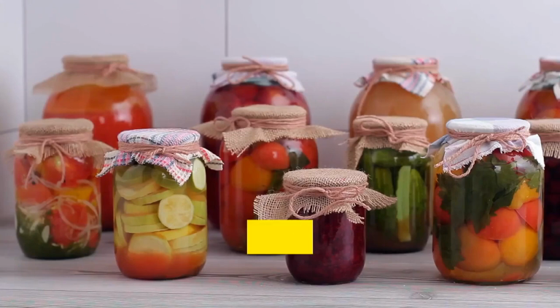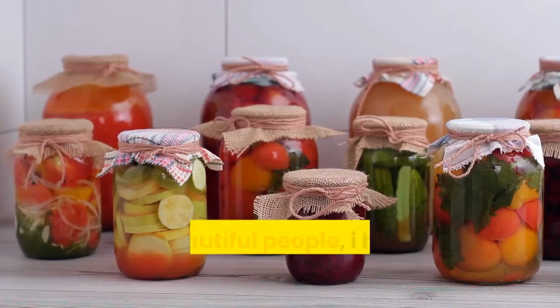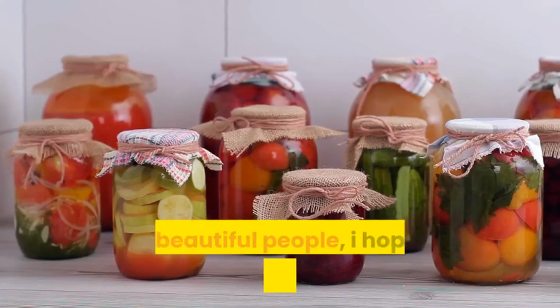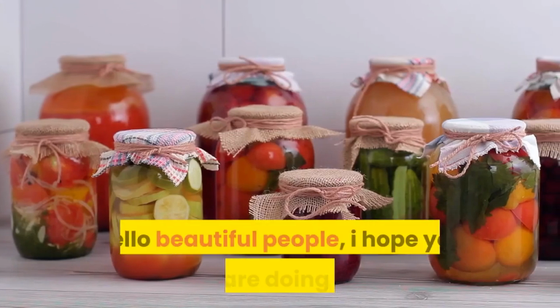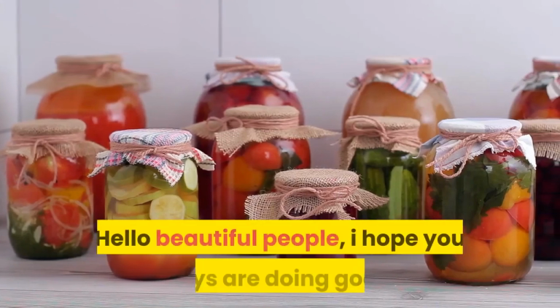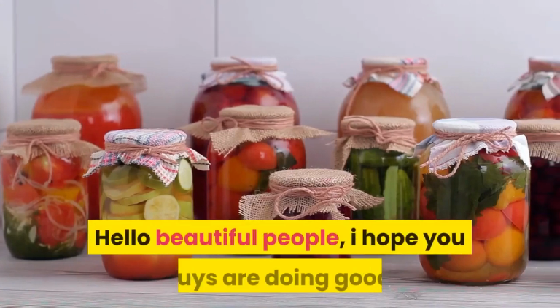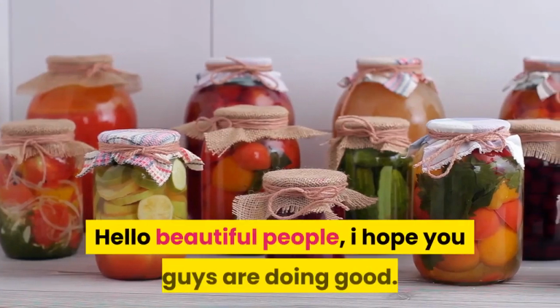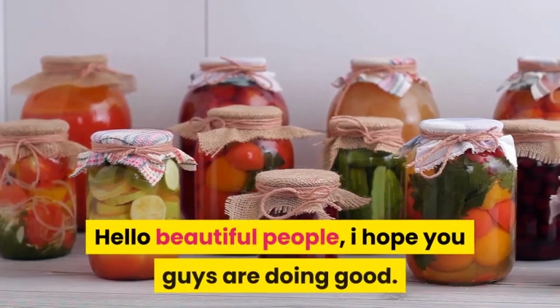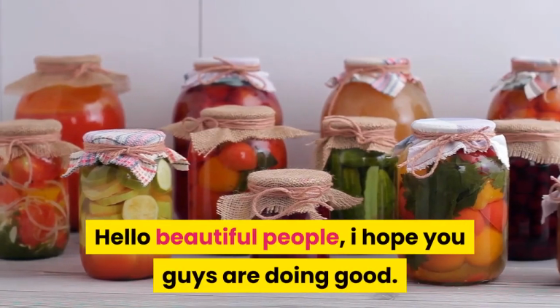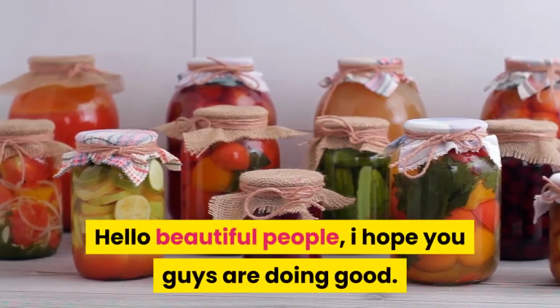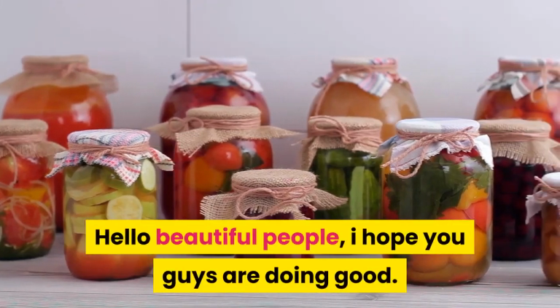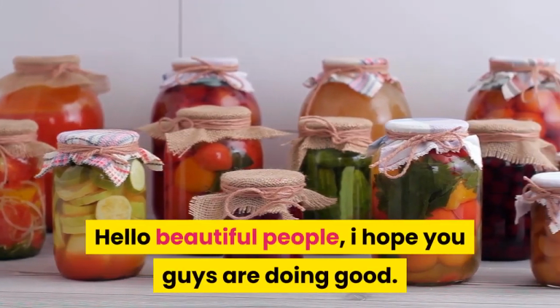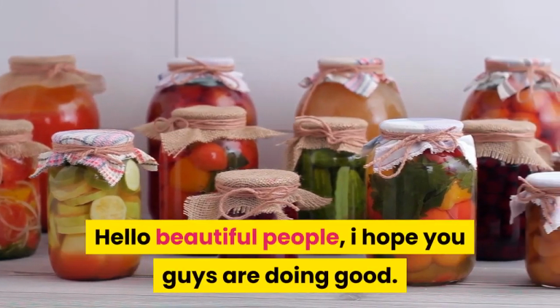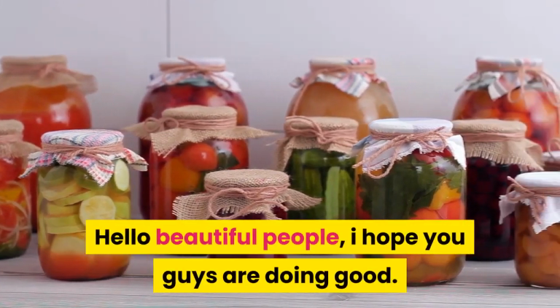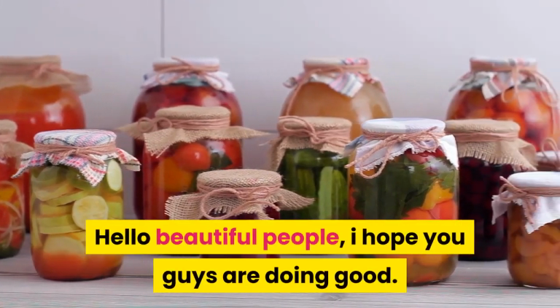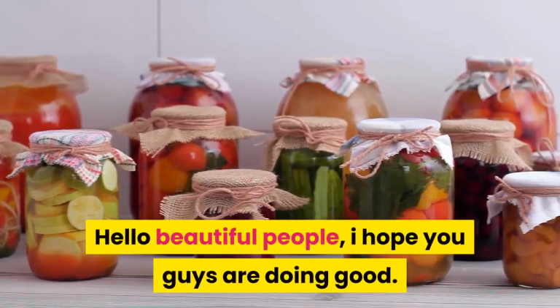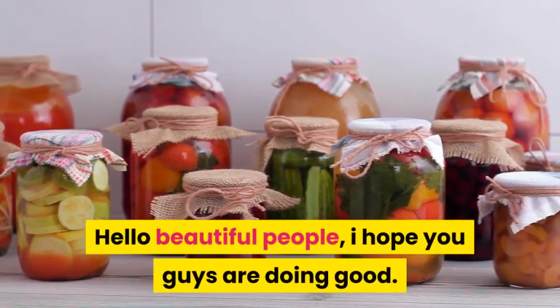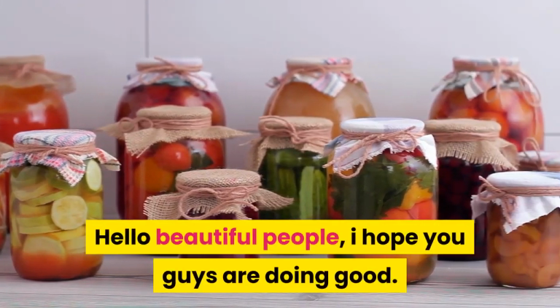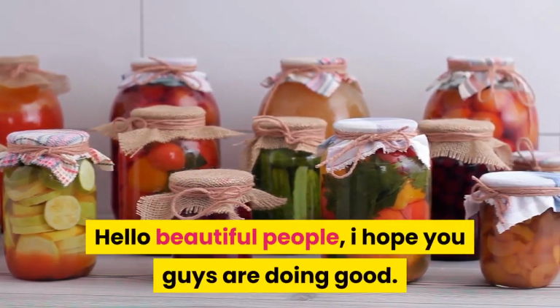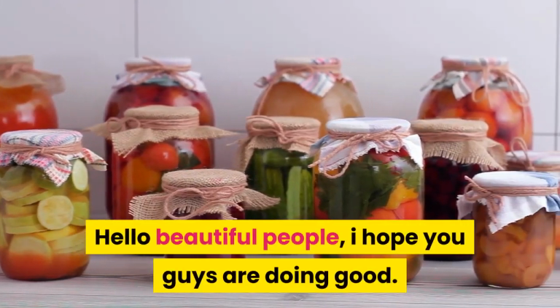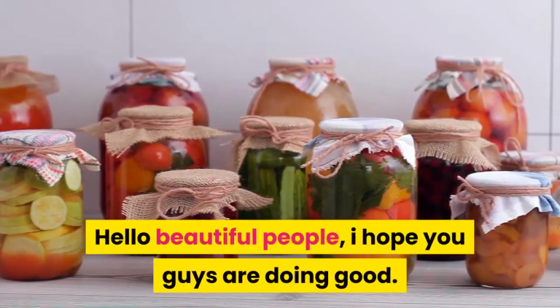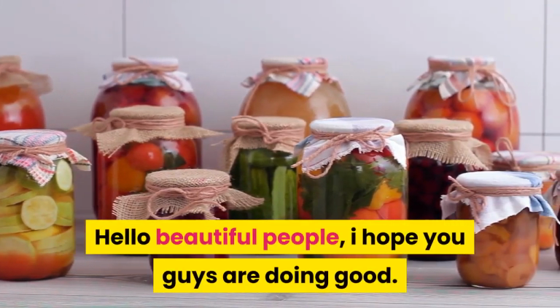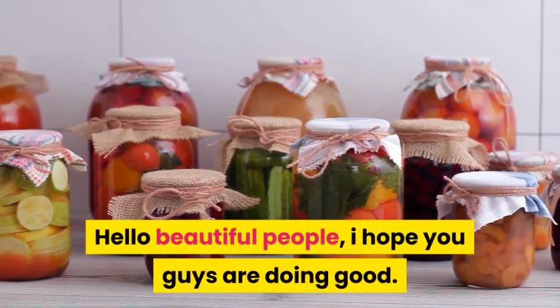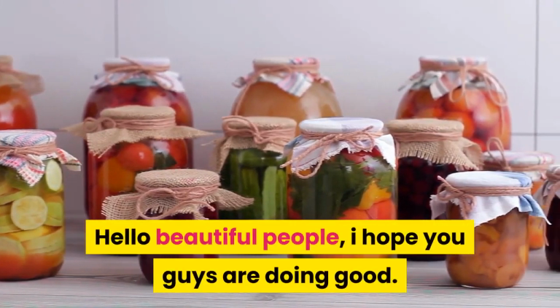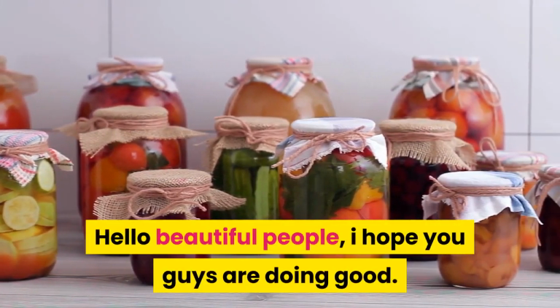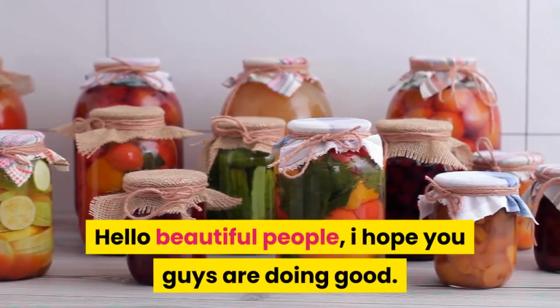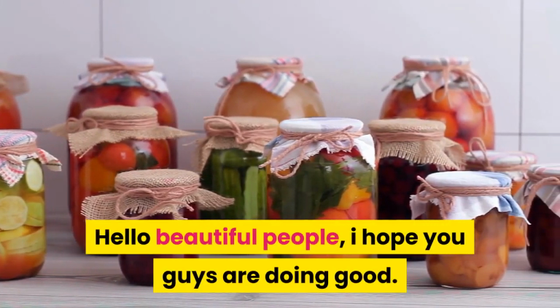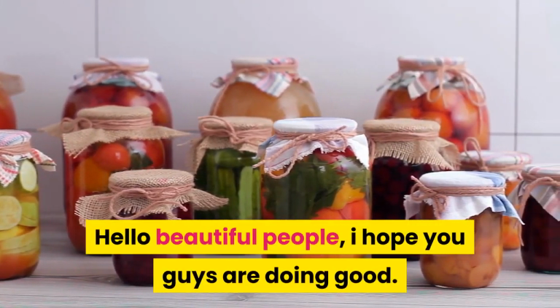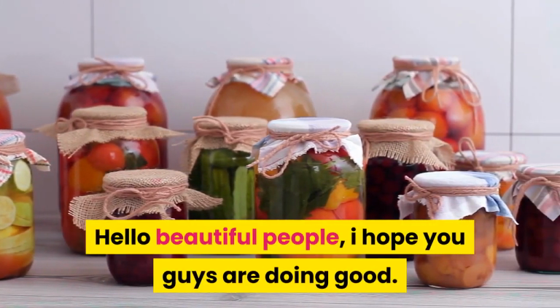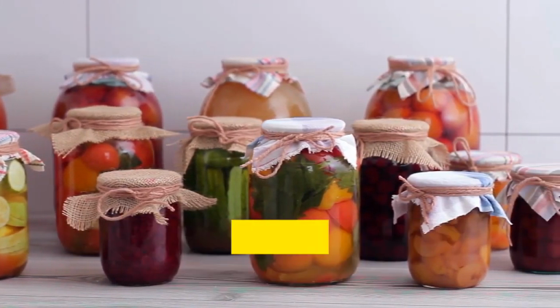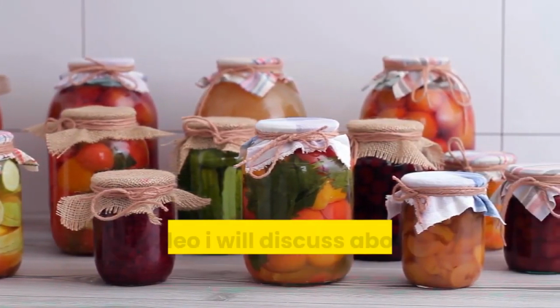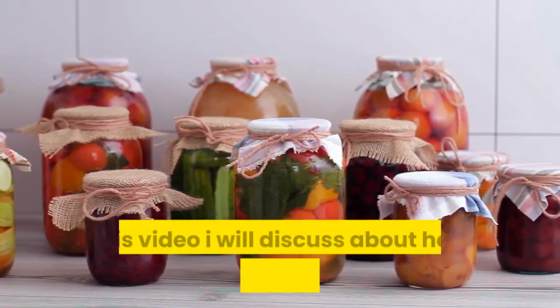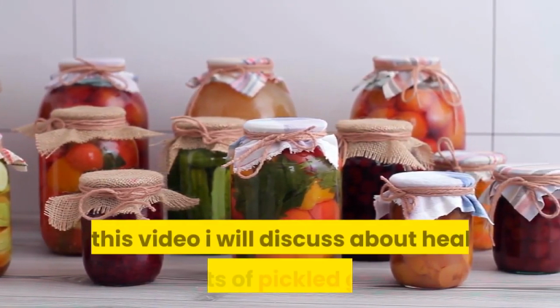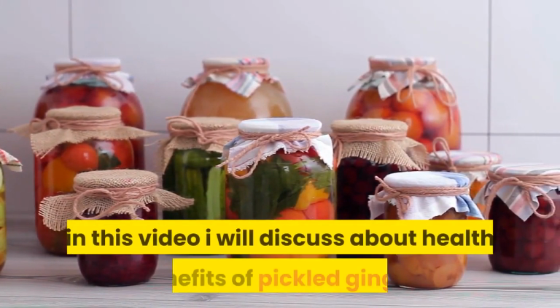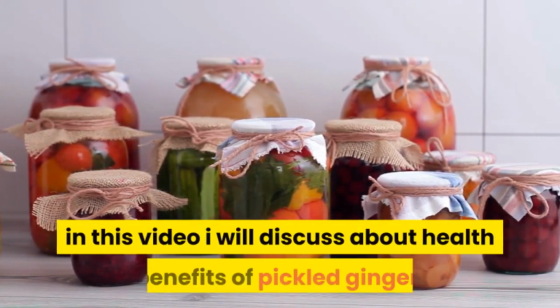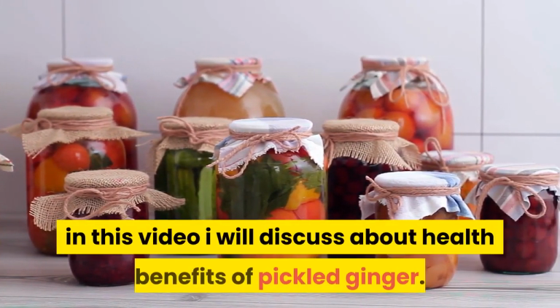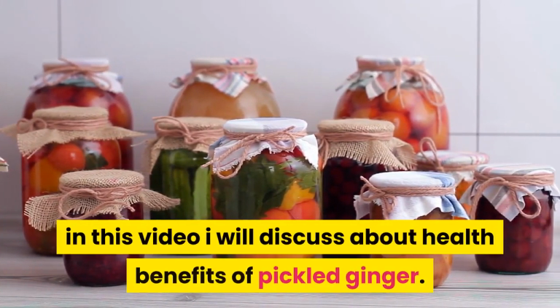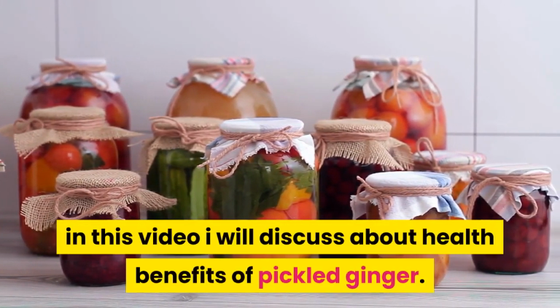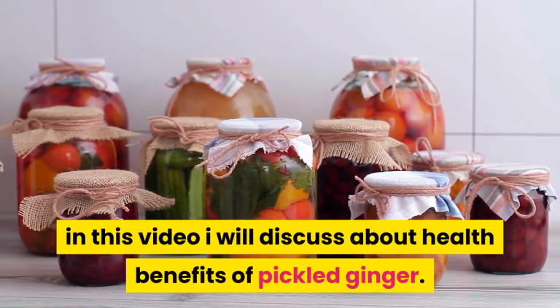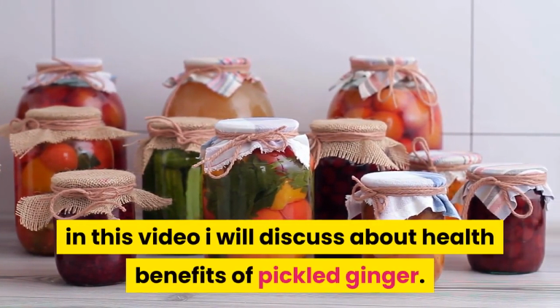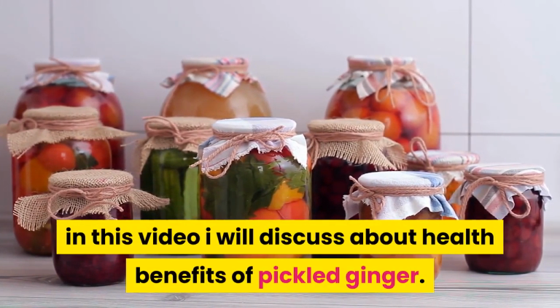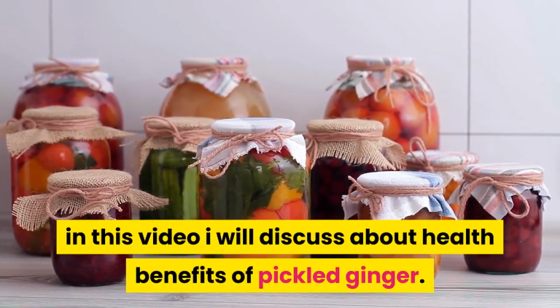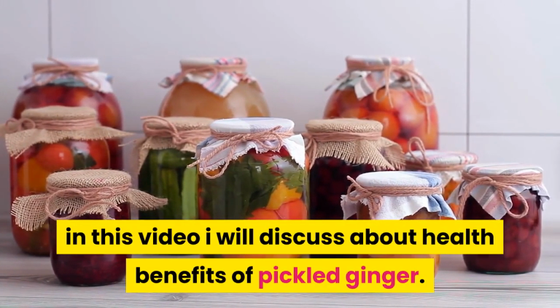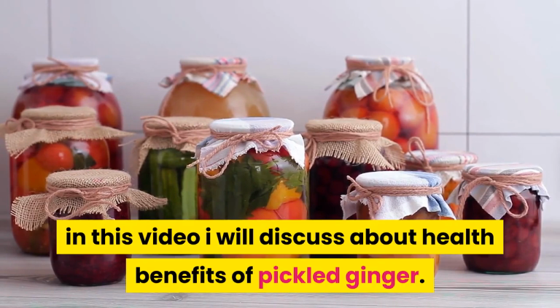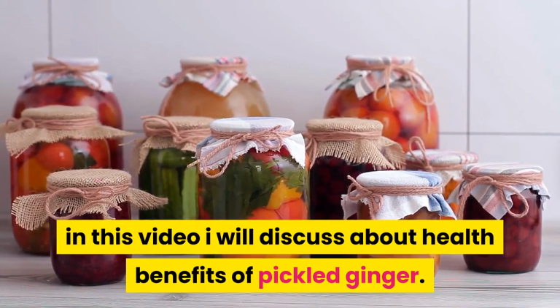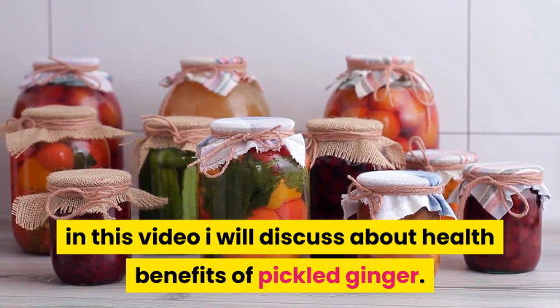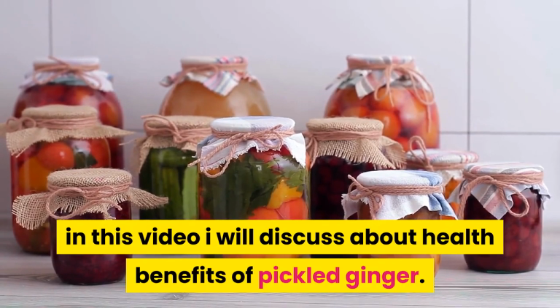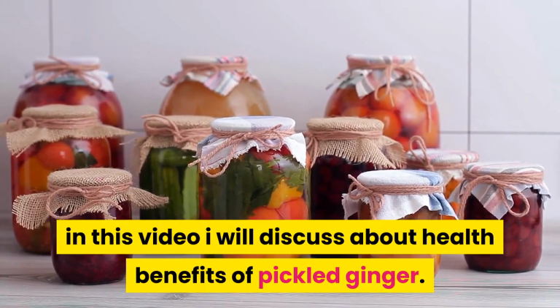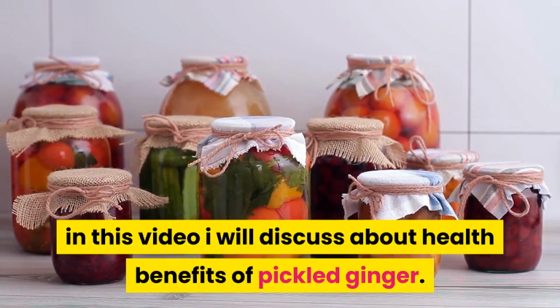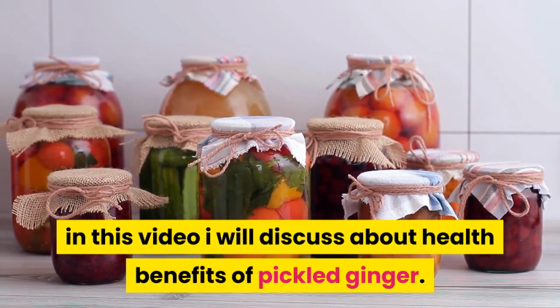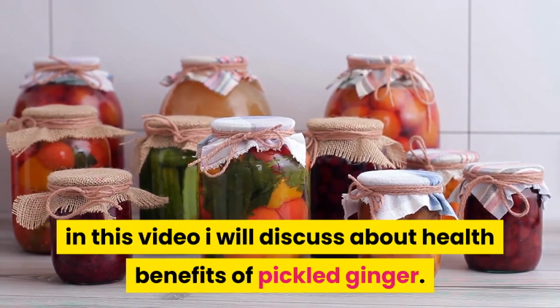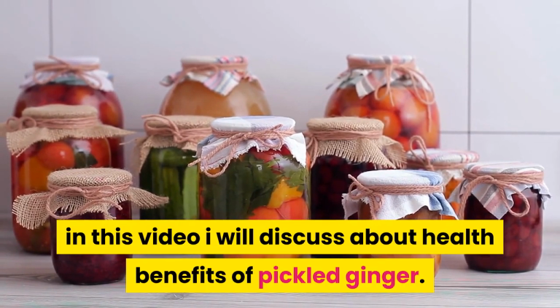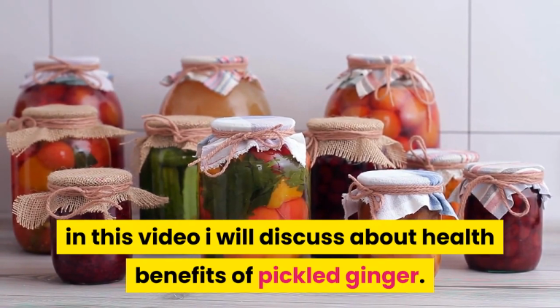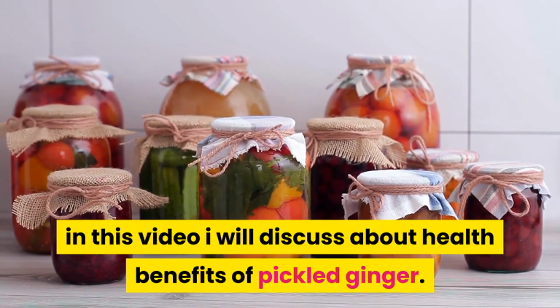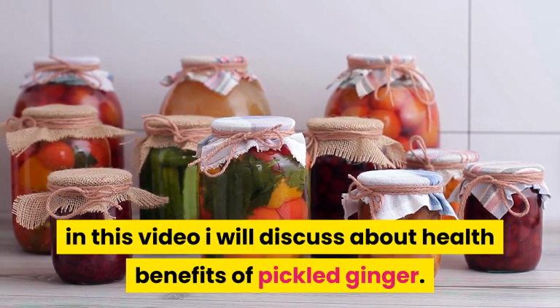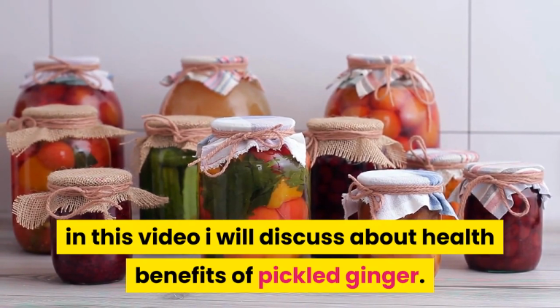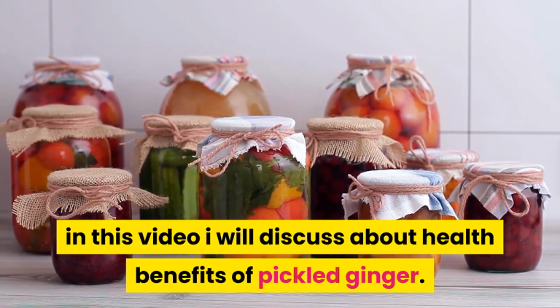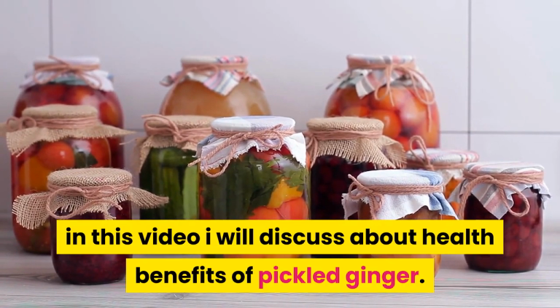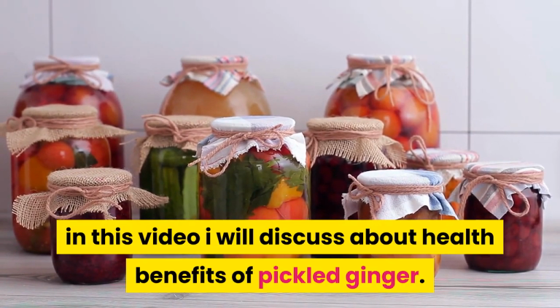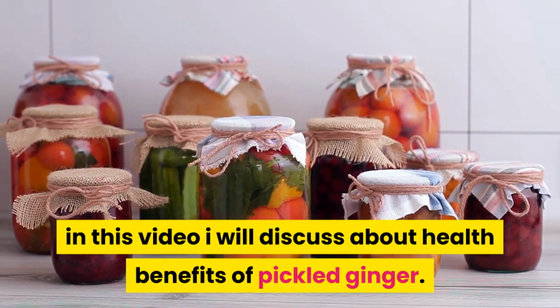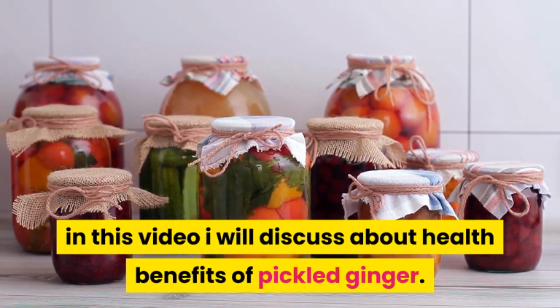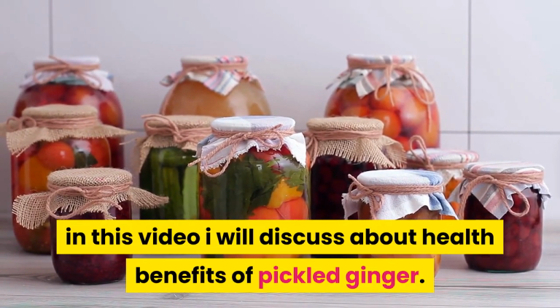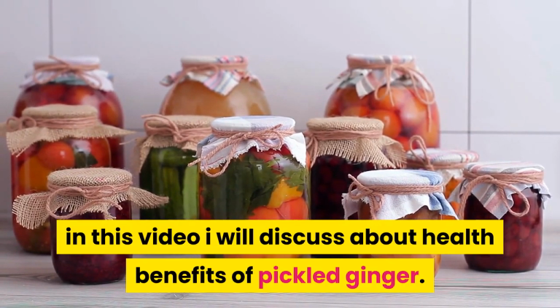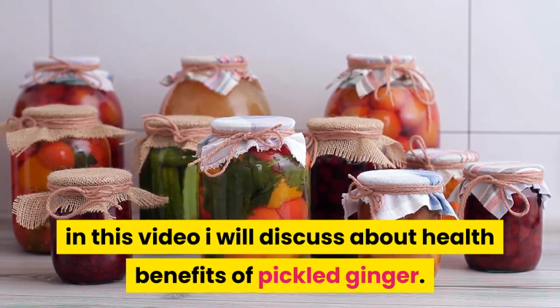Hello beautiful people, I hope you guys are doing good. In this video I will discuss about health benefits of pickled ginger.